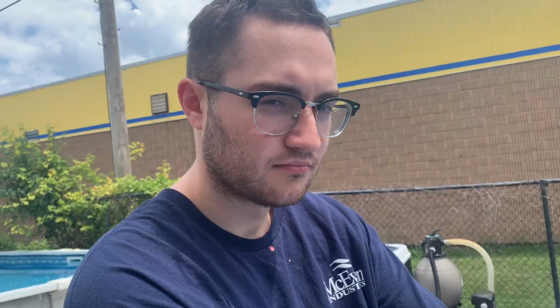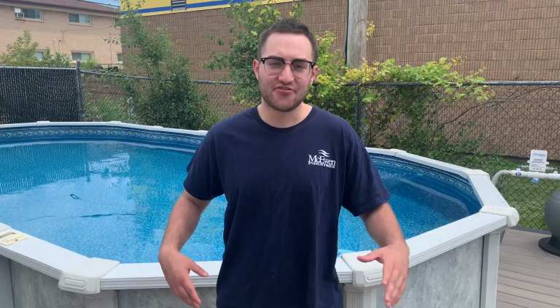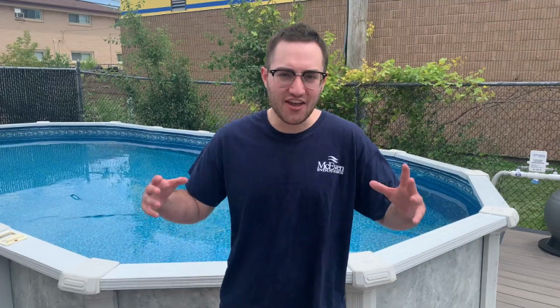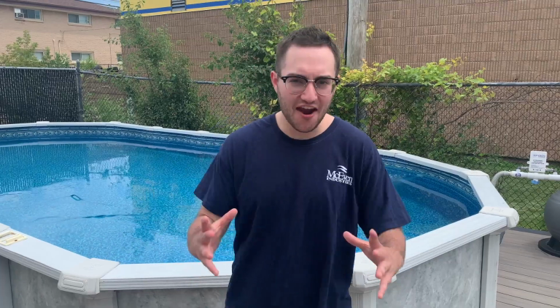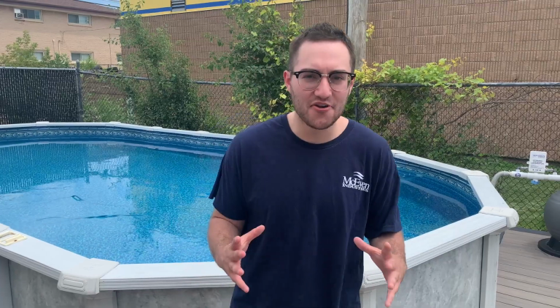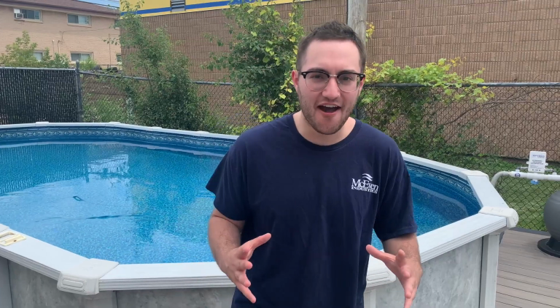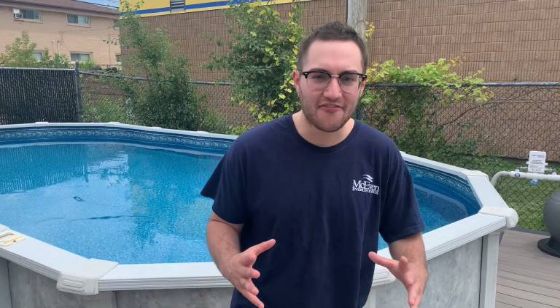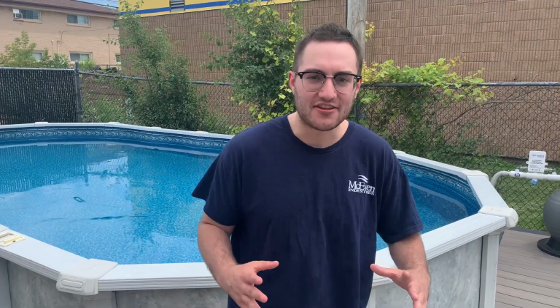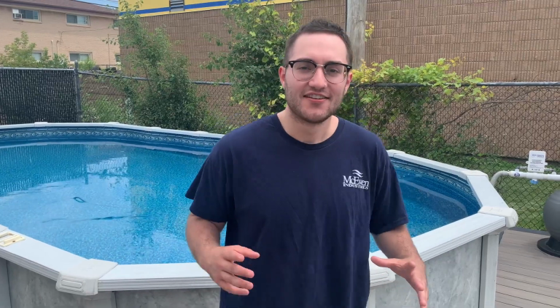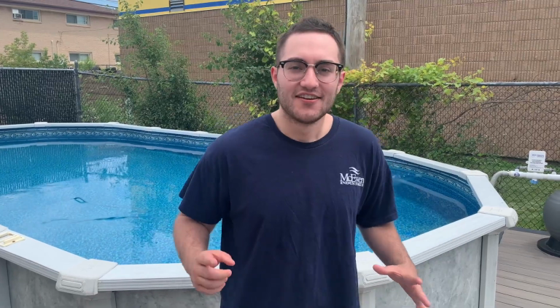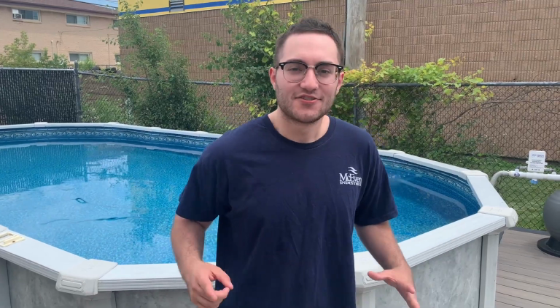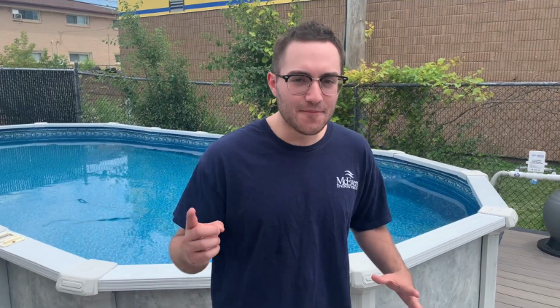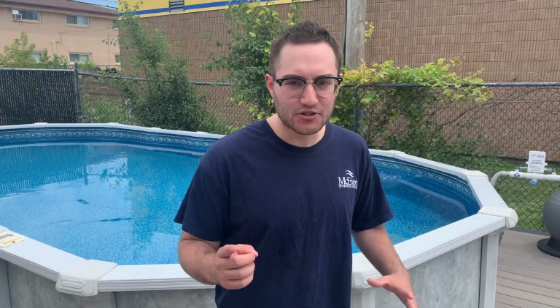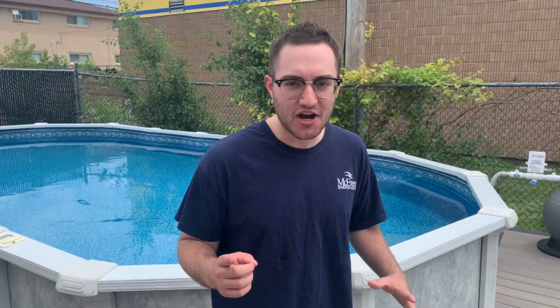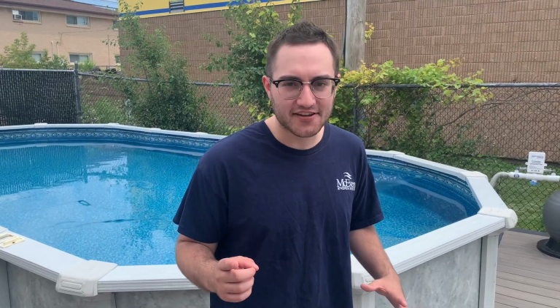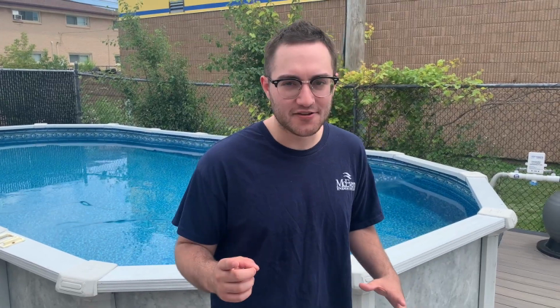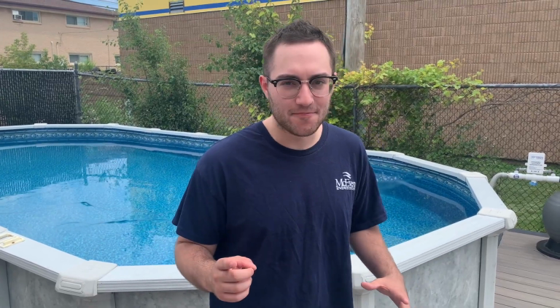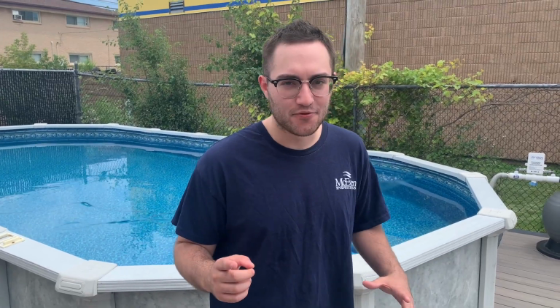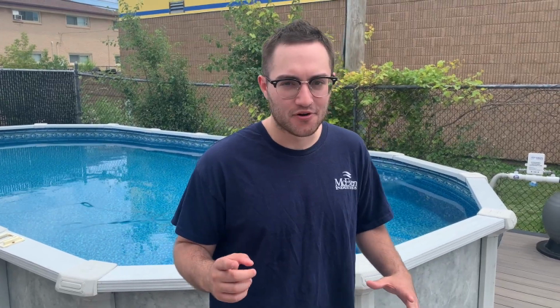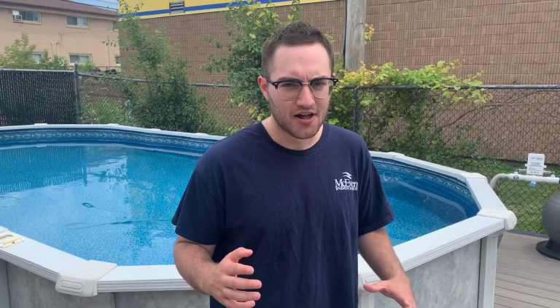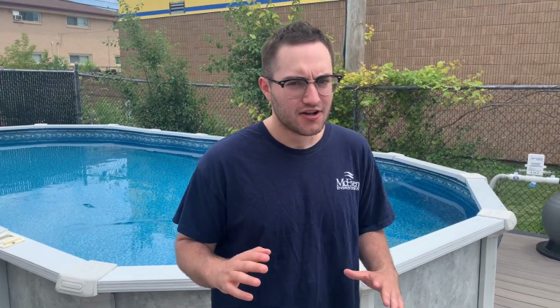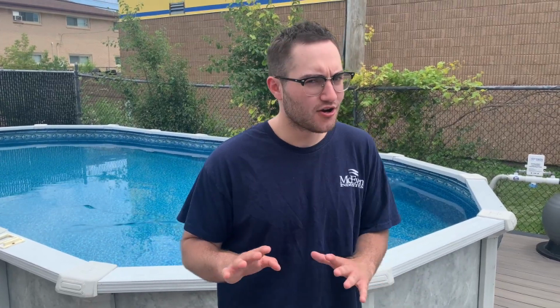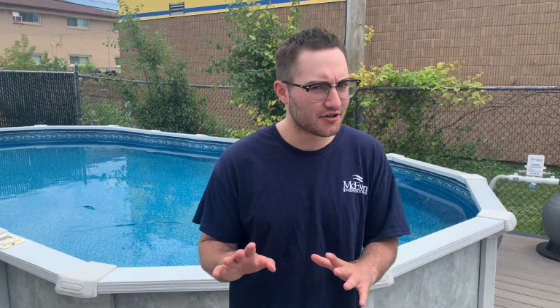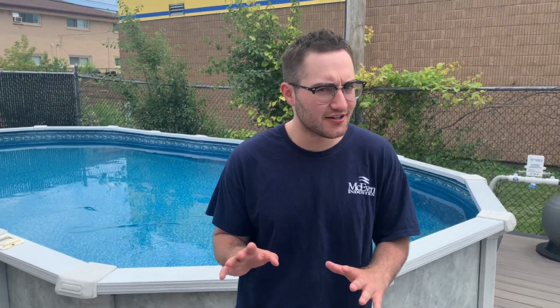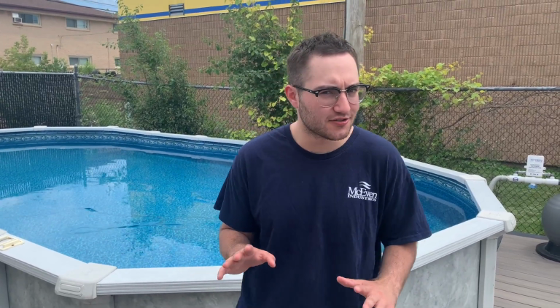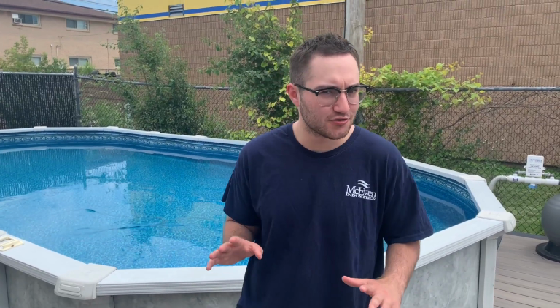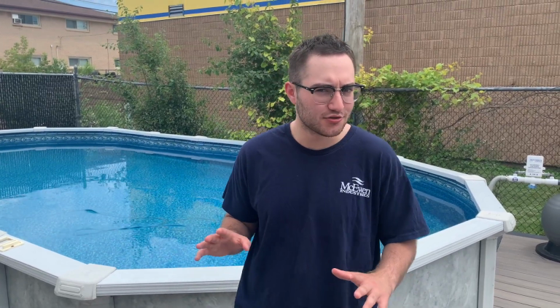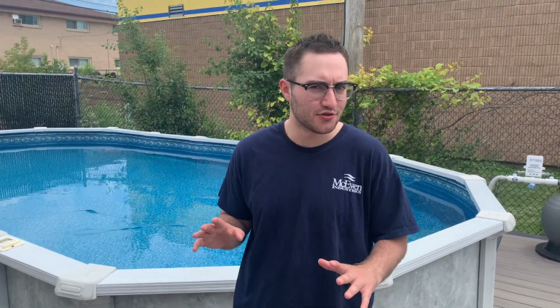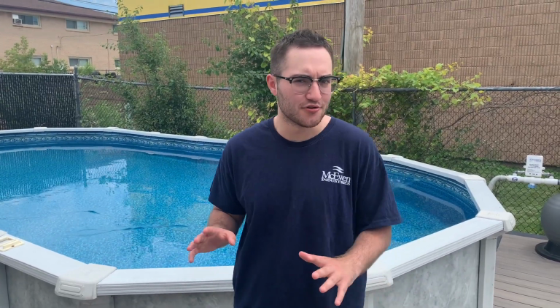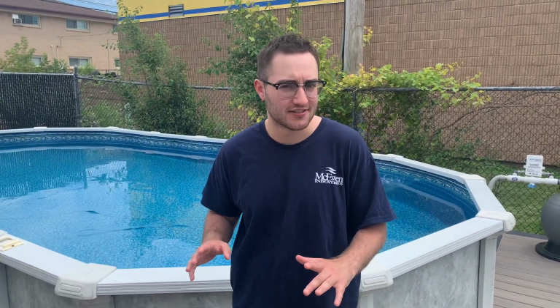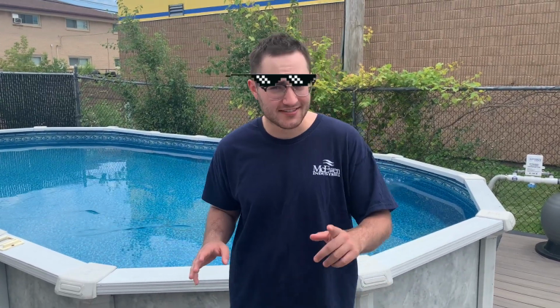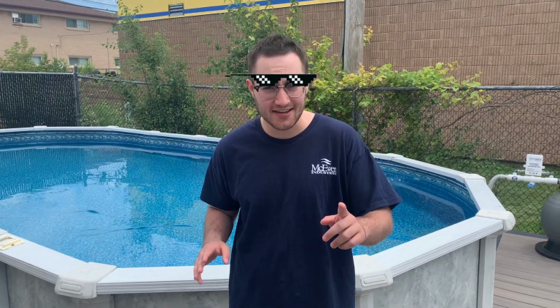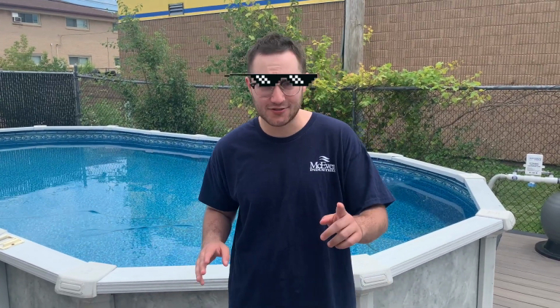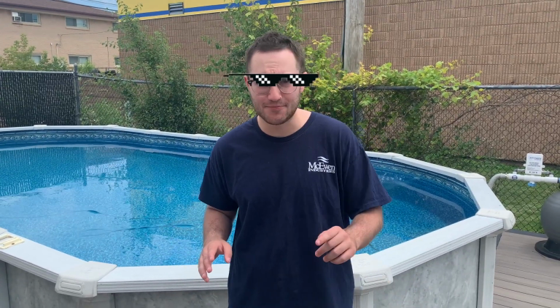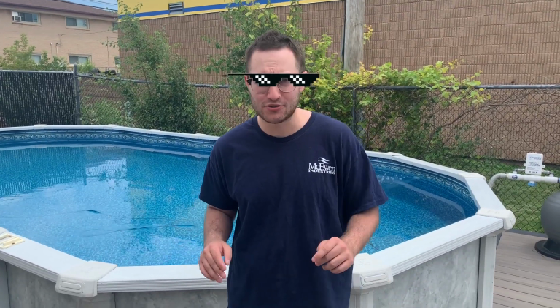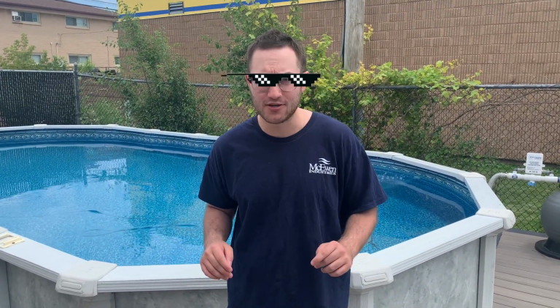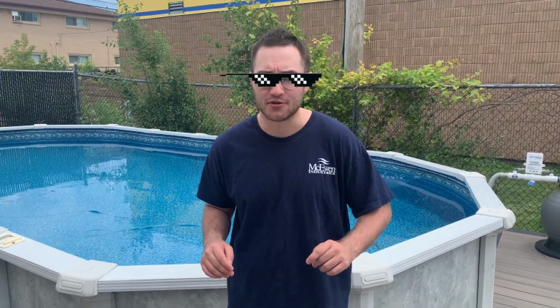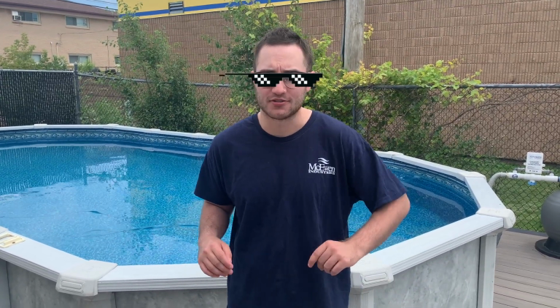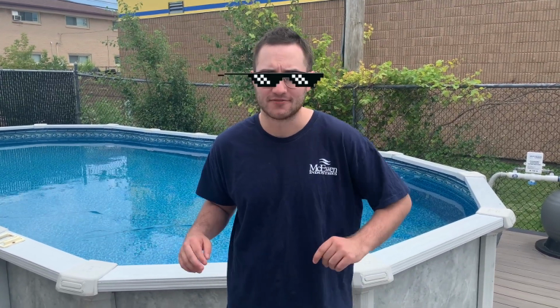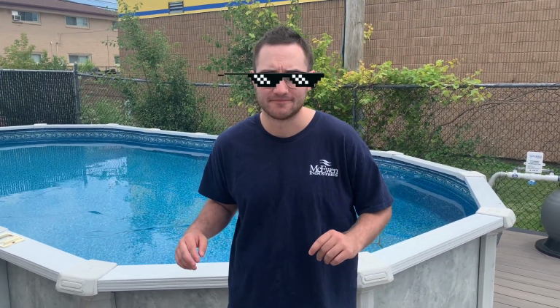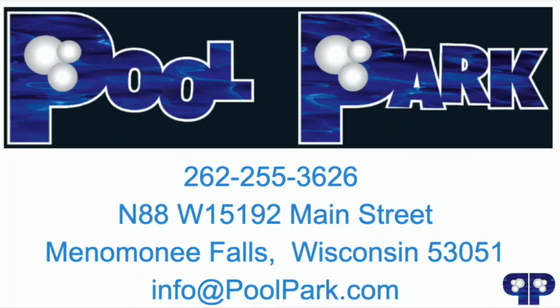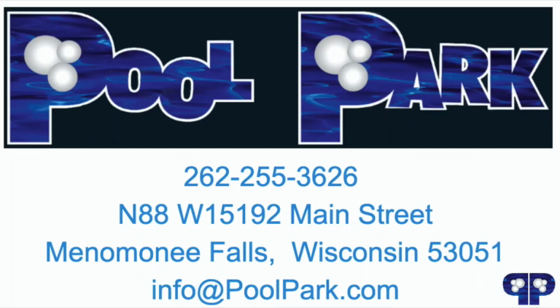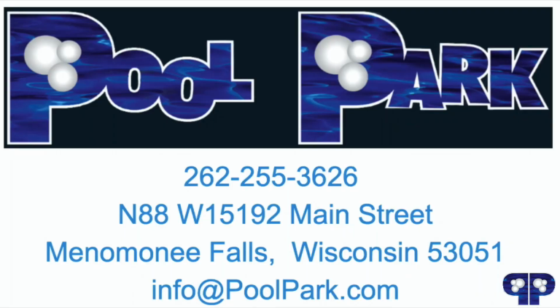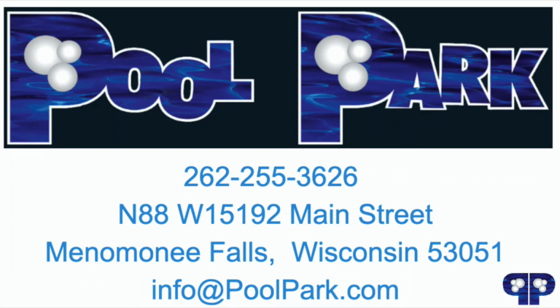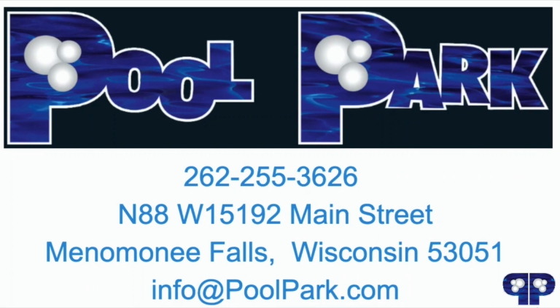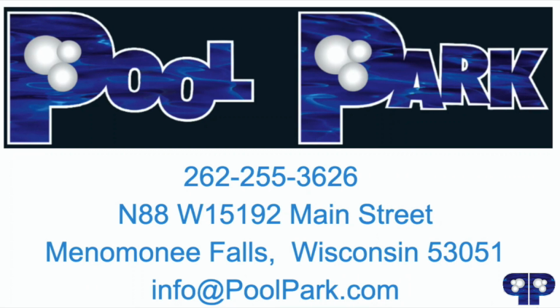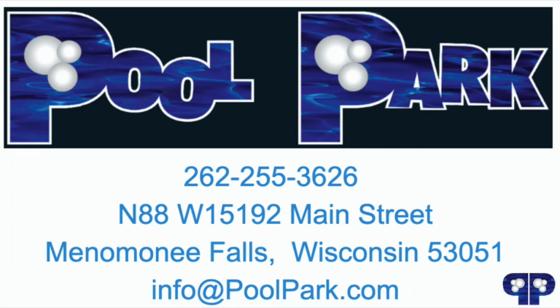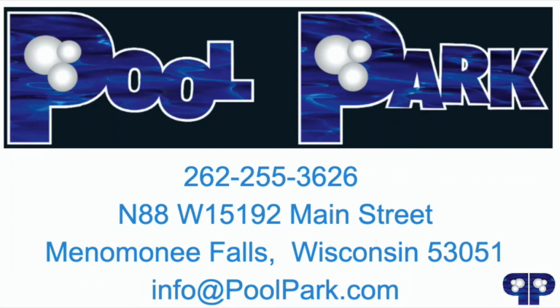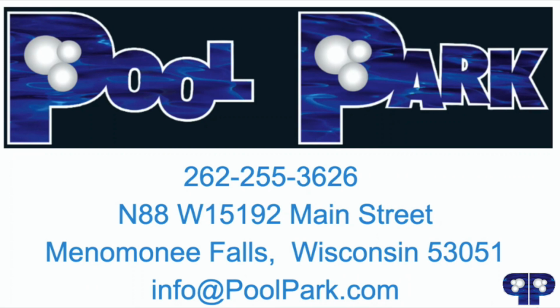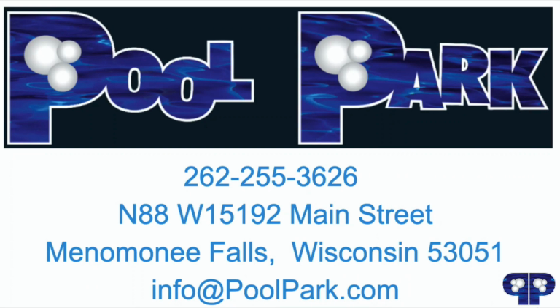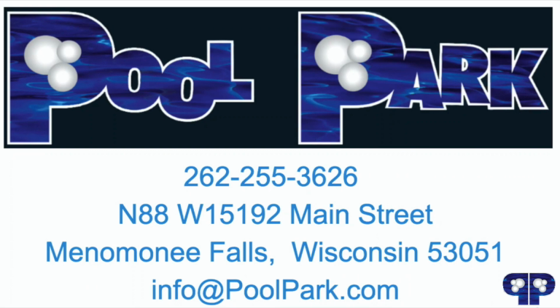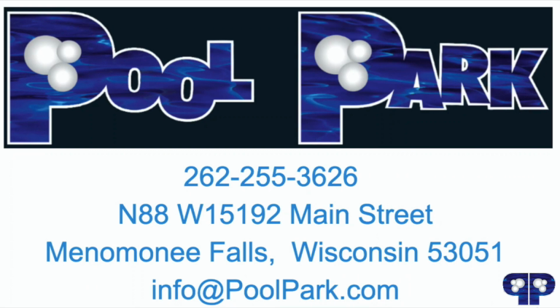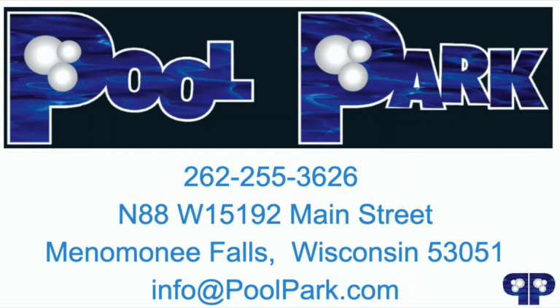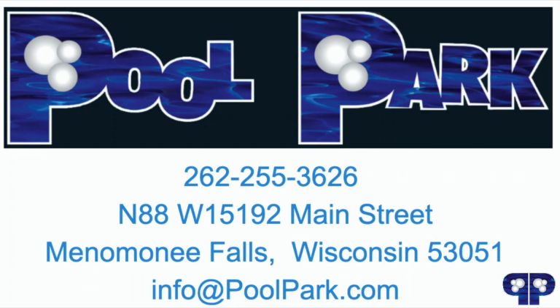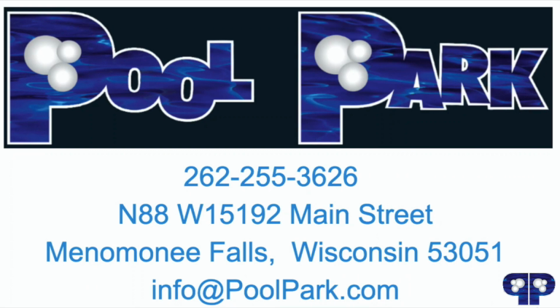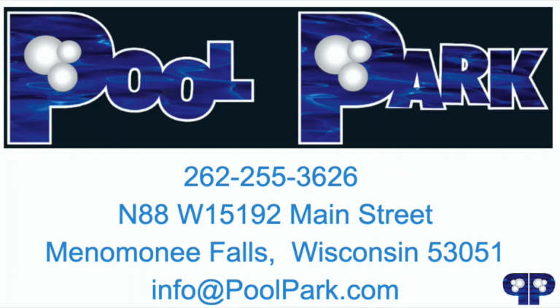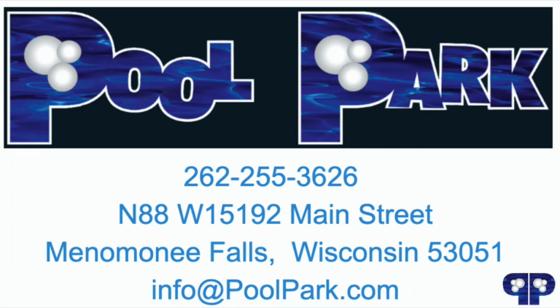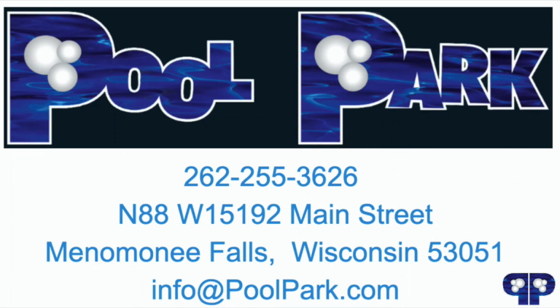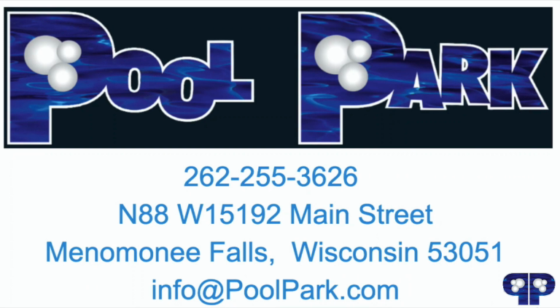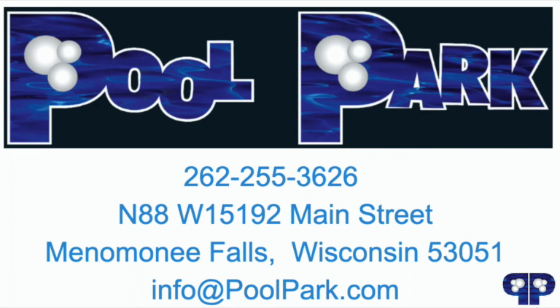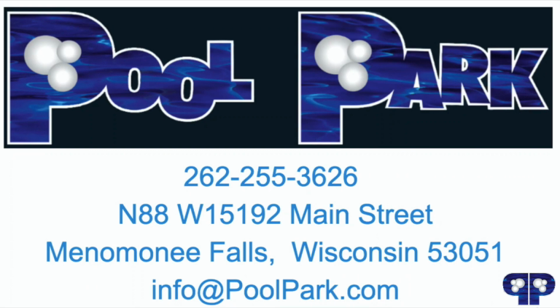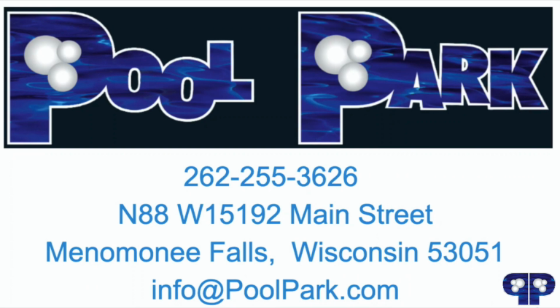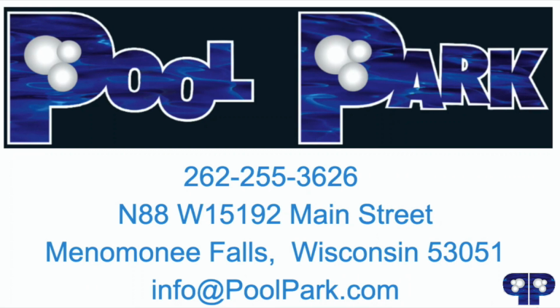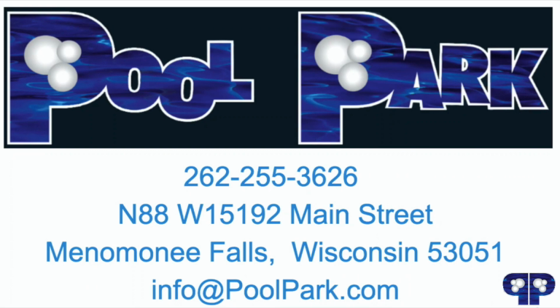There you have it — super shock in your pool! Don't get in too soon, and stay super soaked!